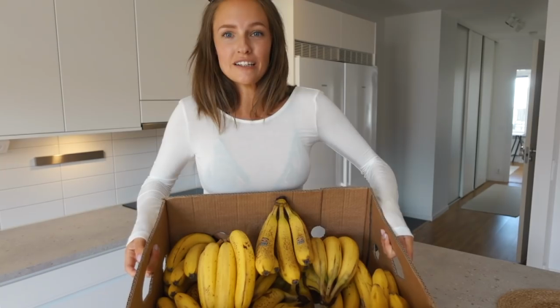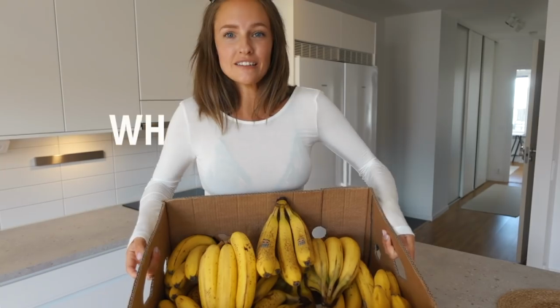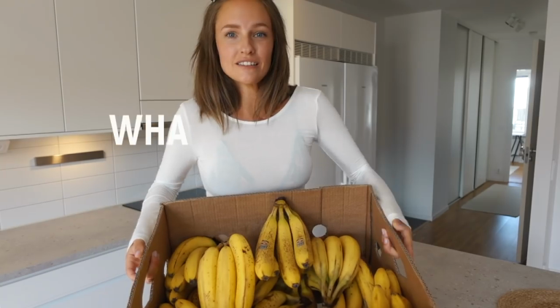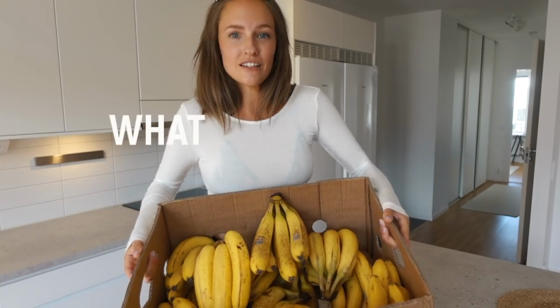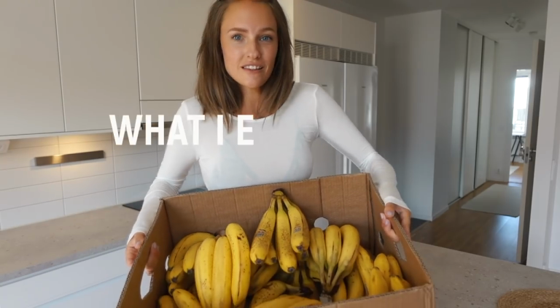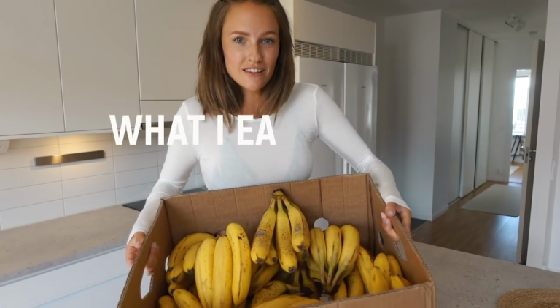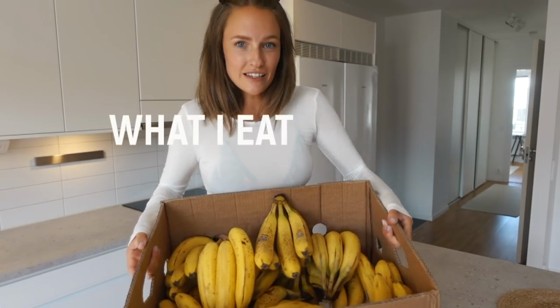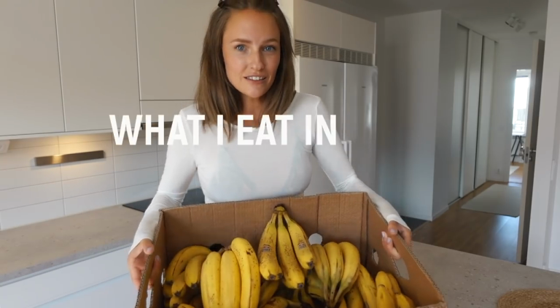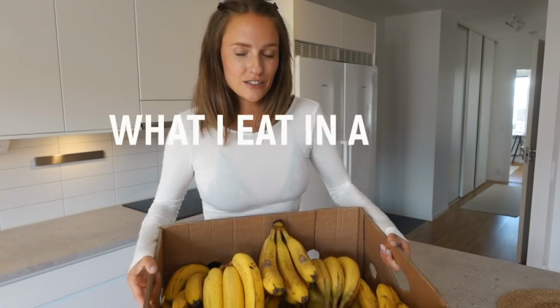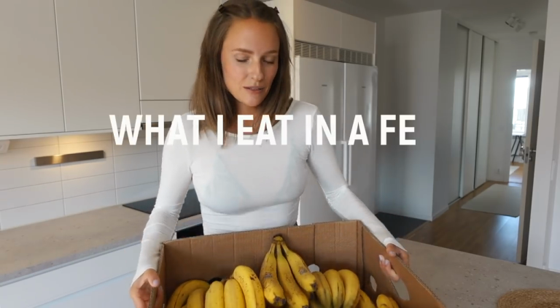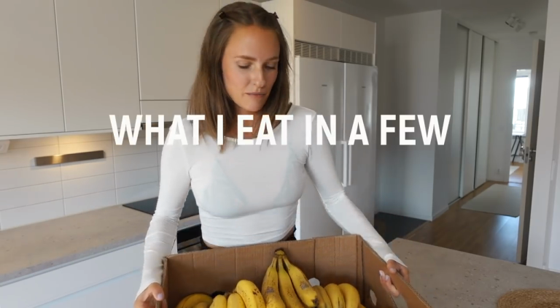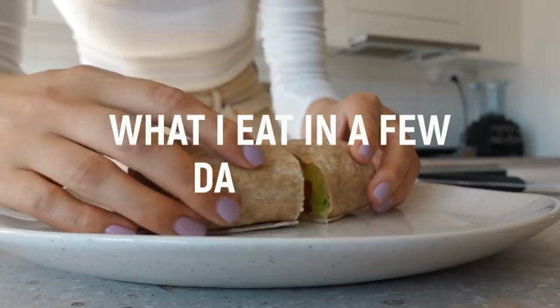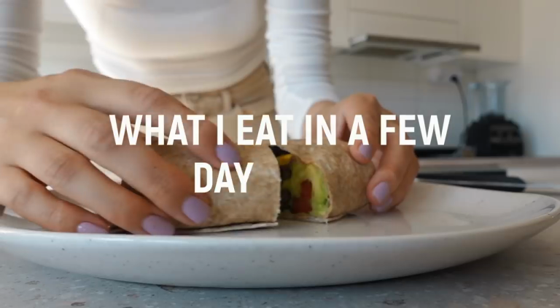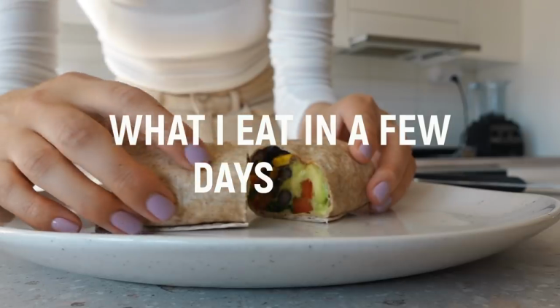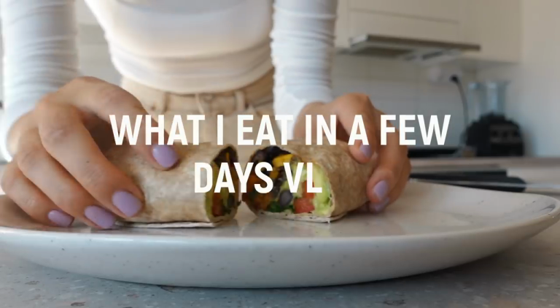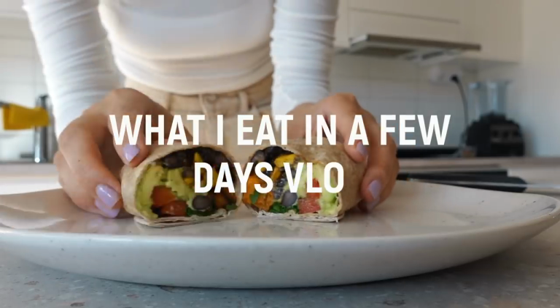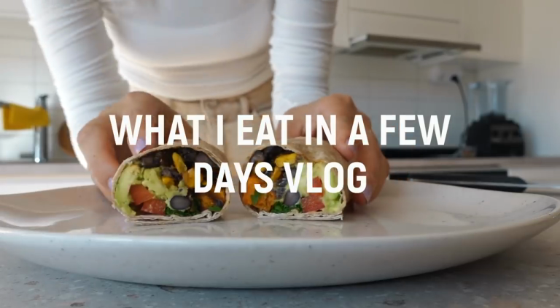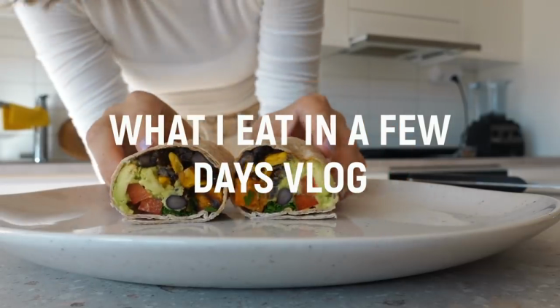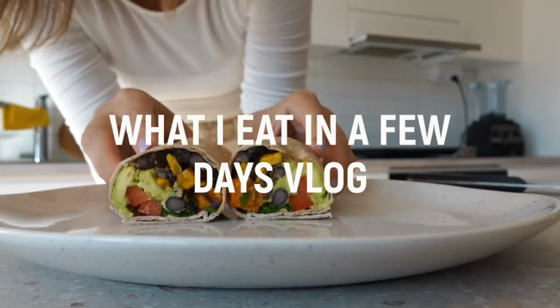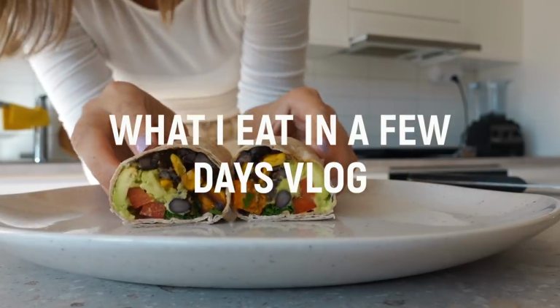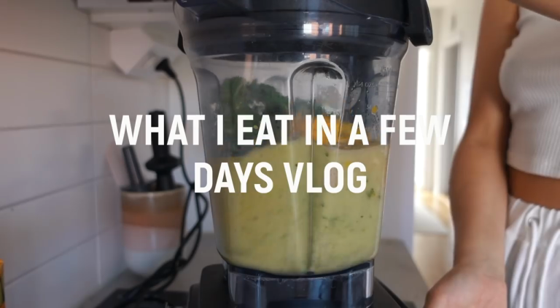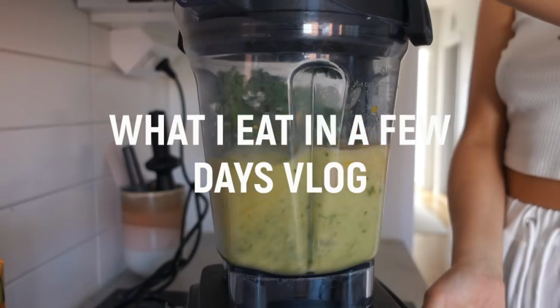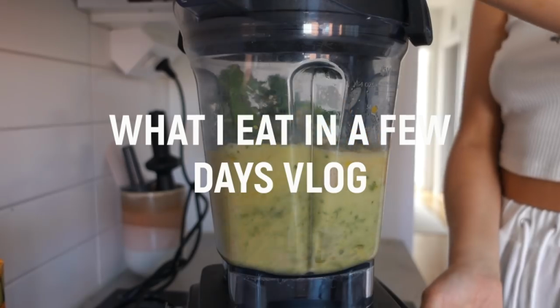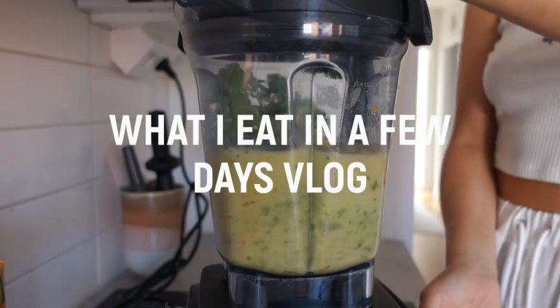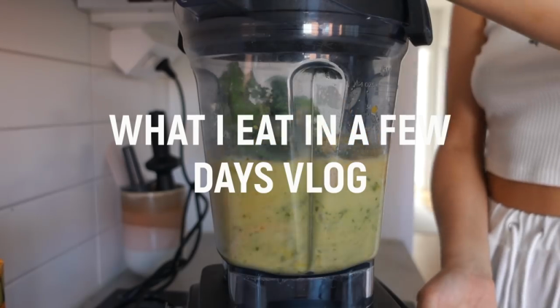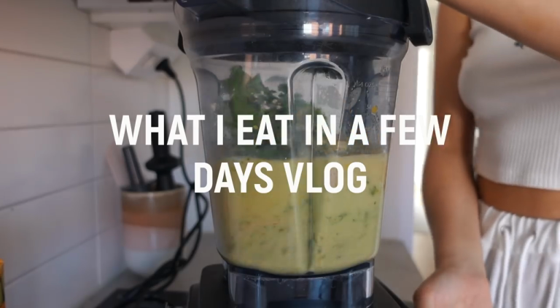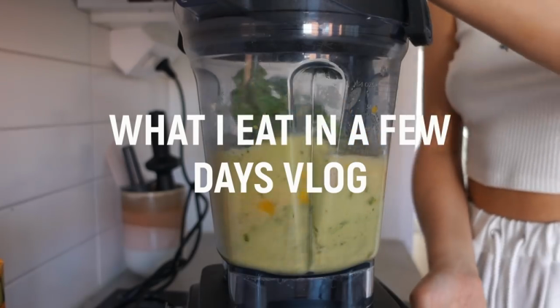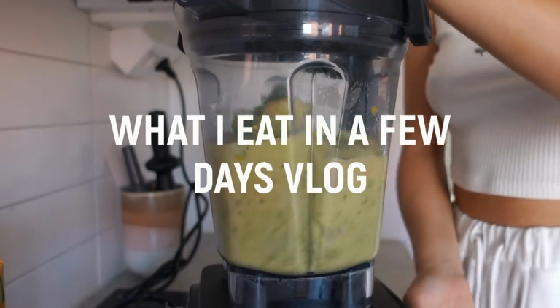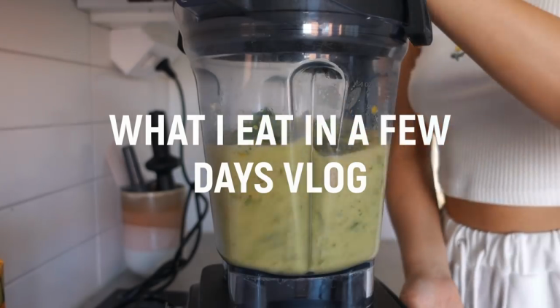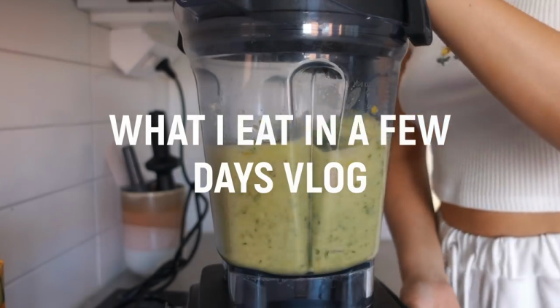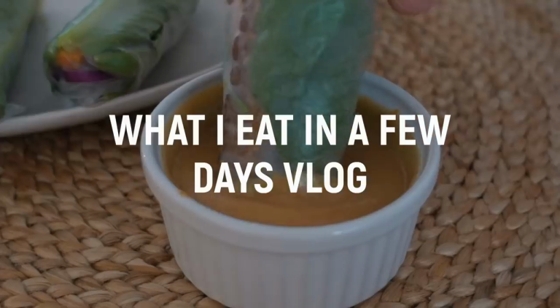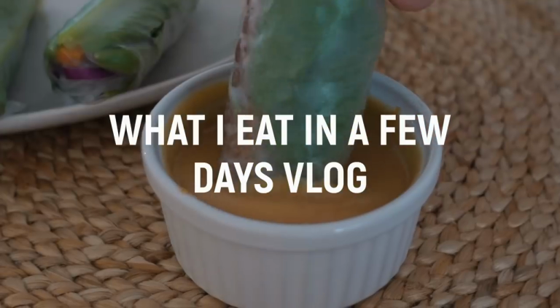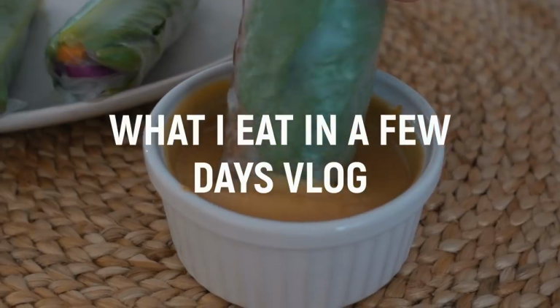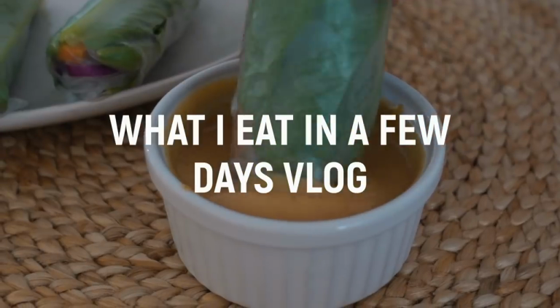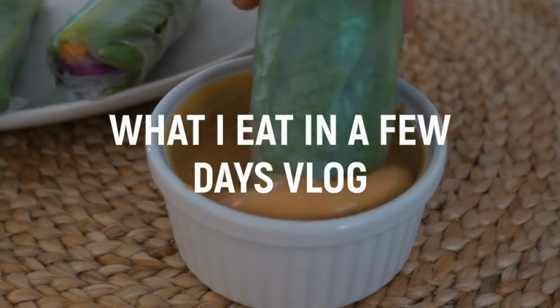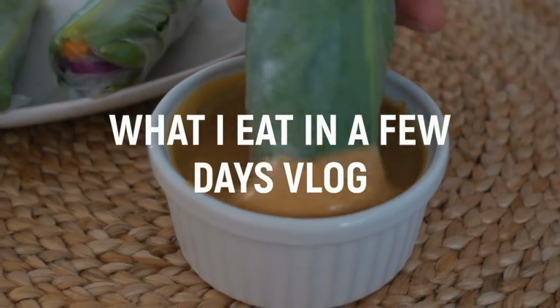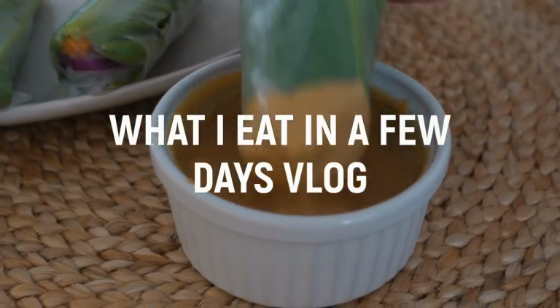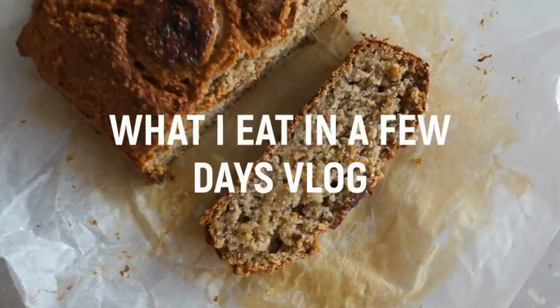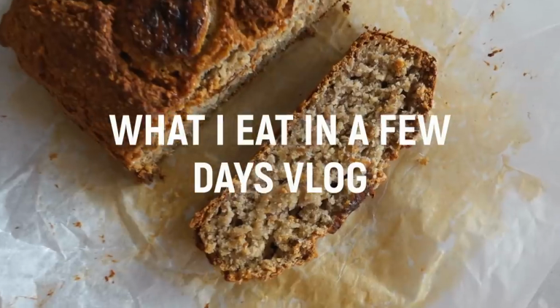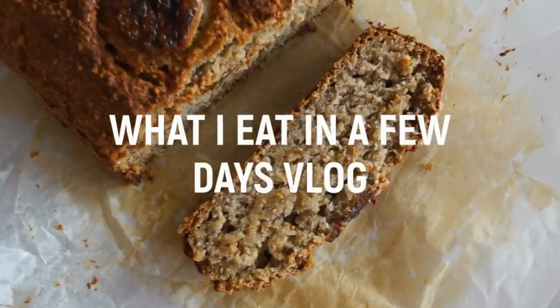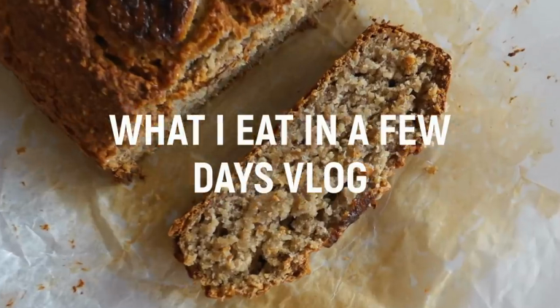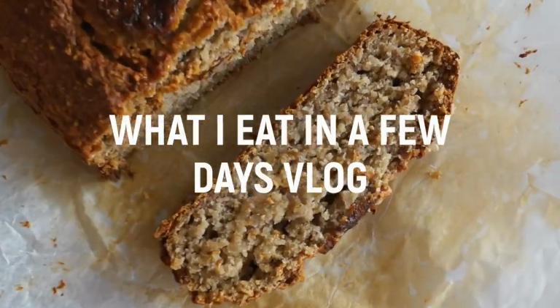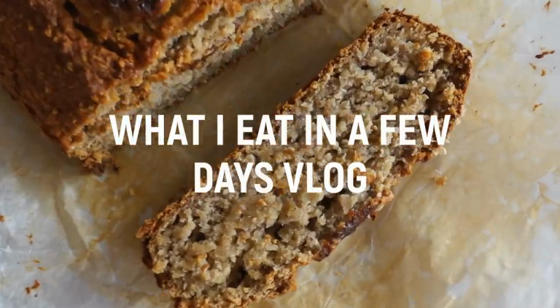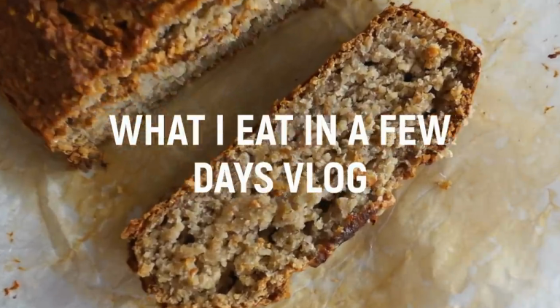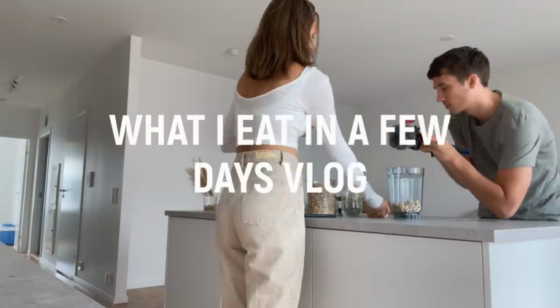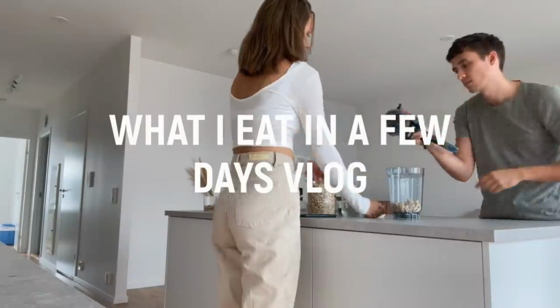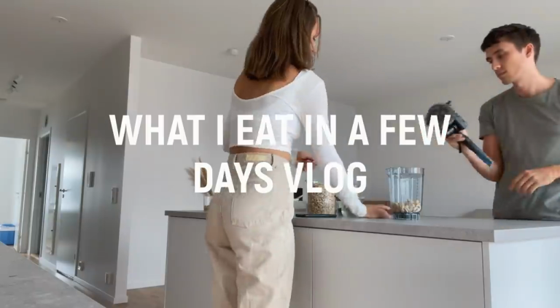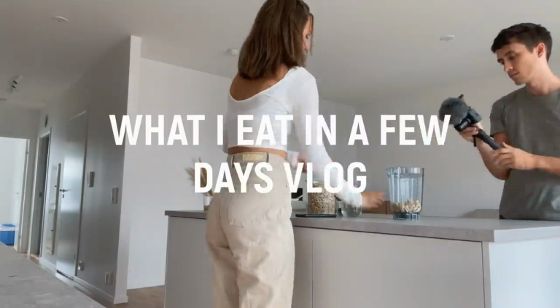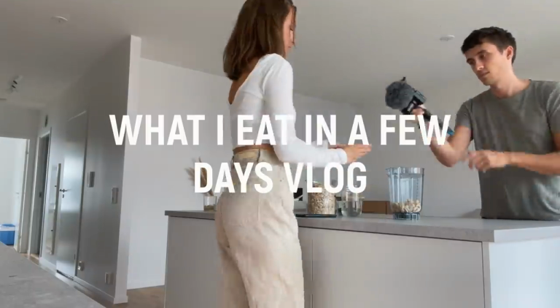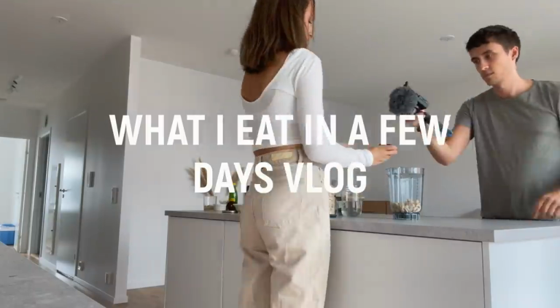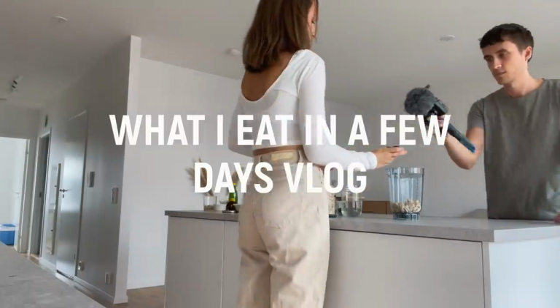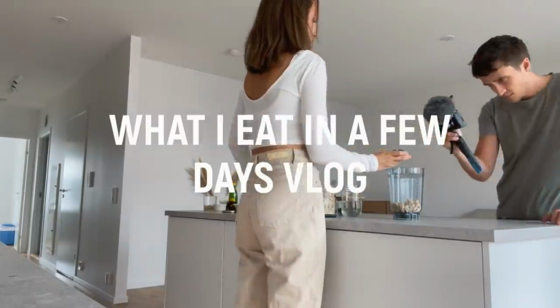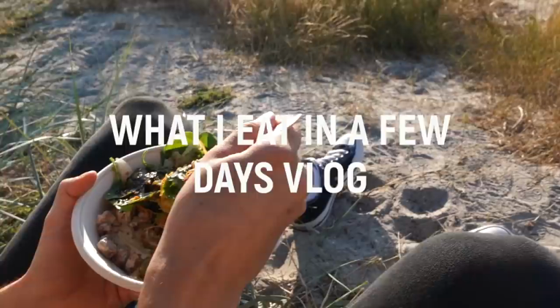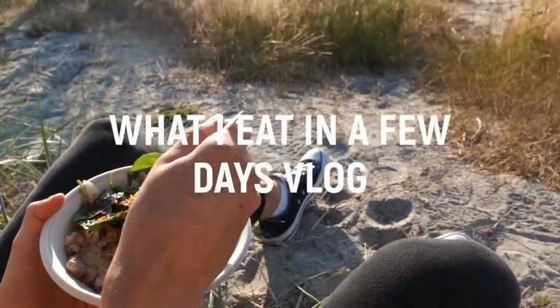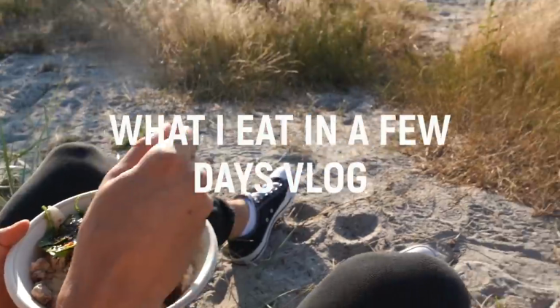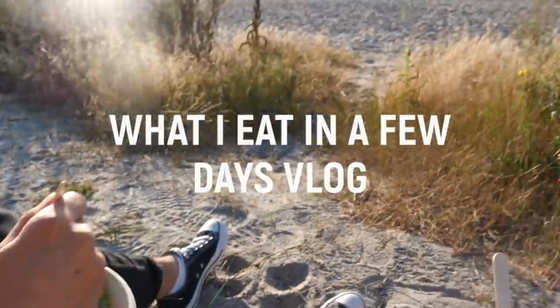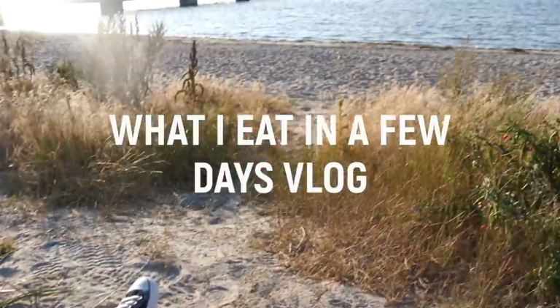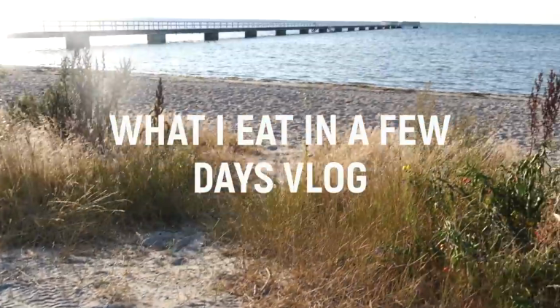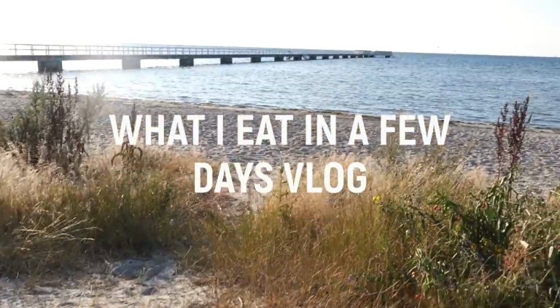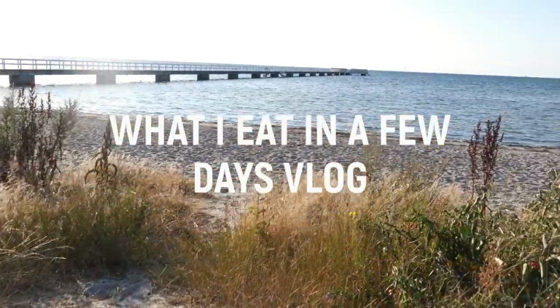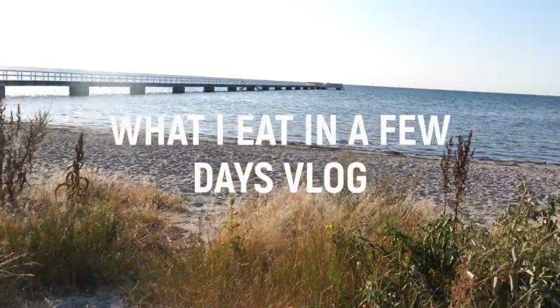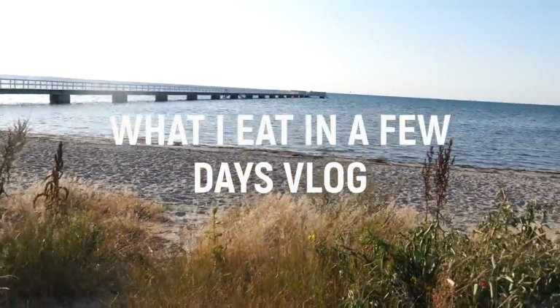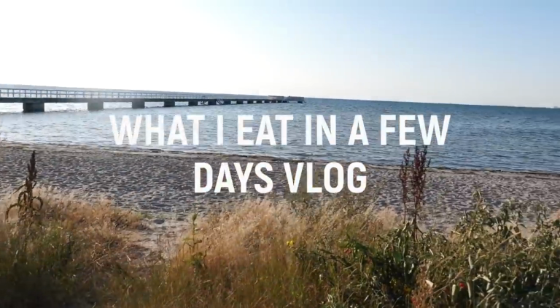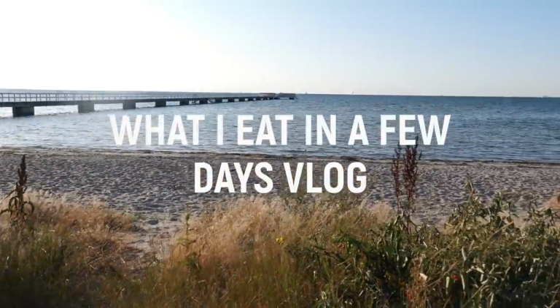Hi guys, in this video I'm gonna take you along on a few days of eating and also show you a bit of what I do.